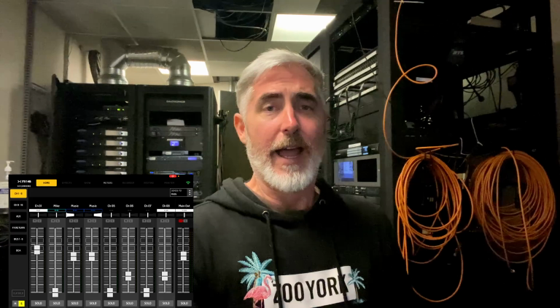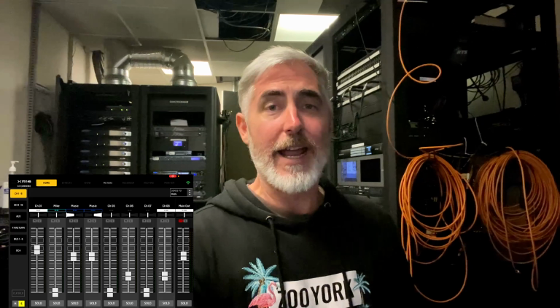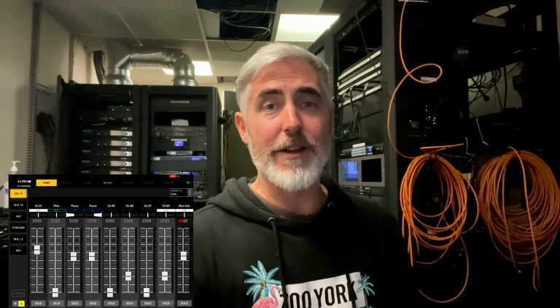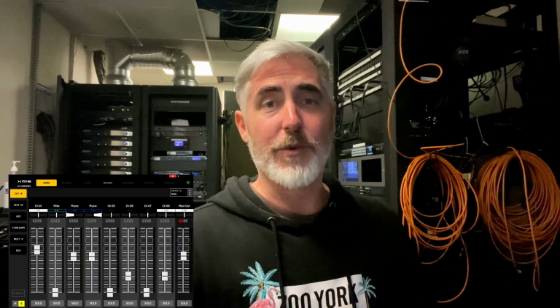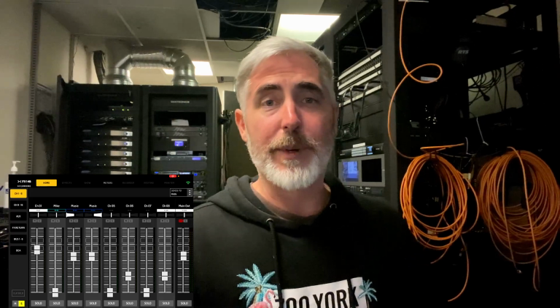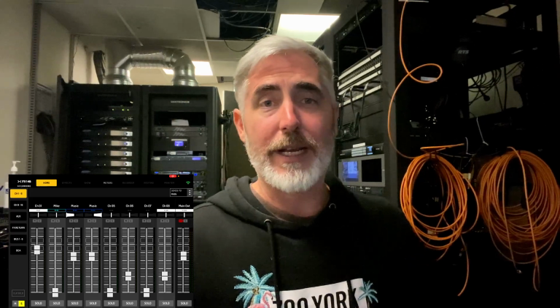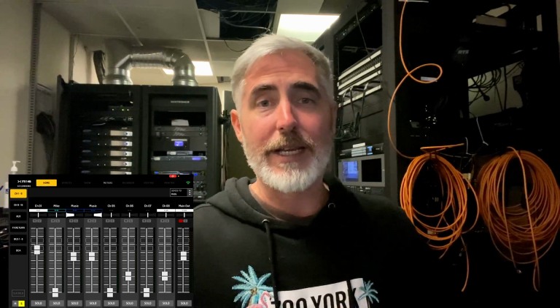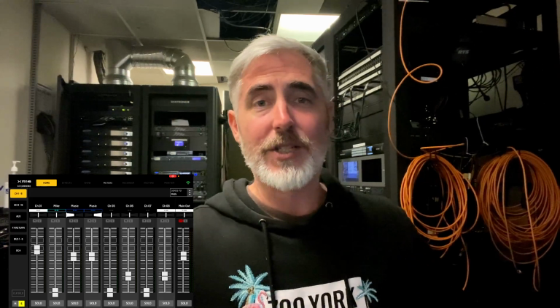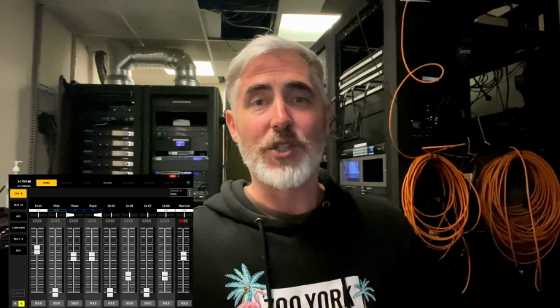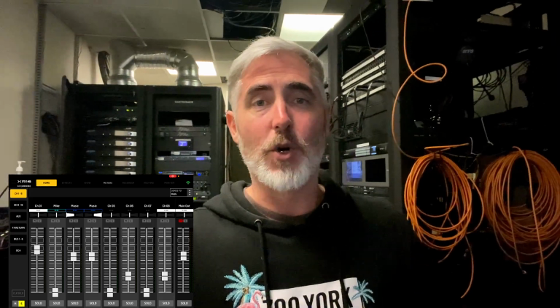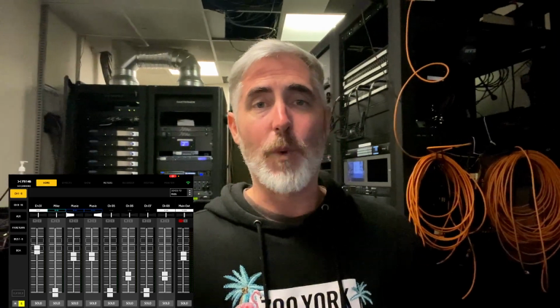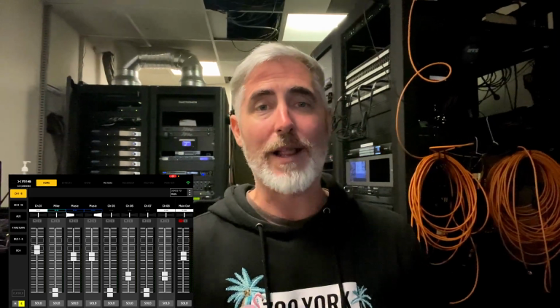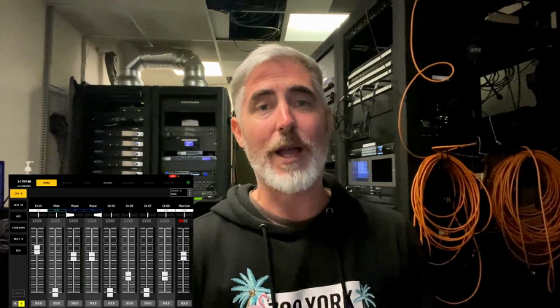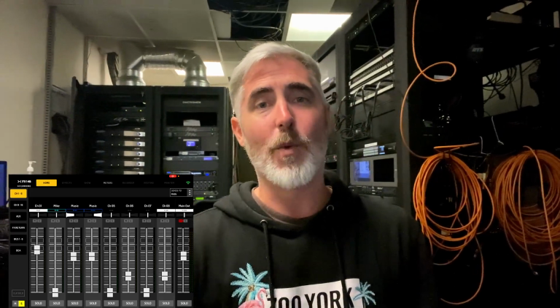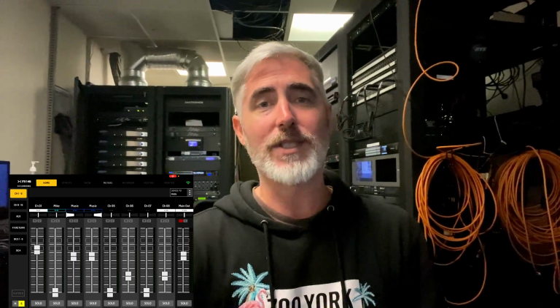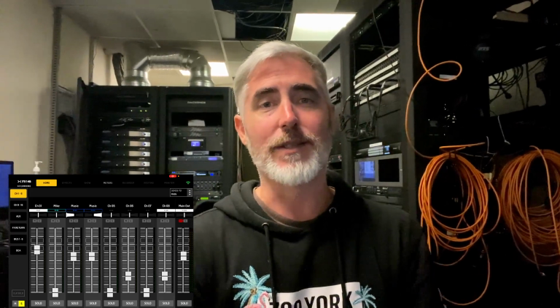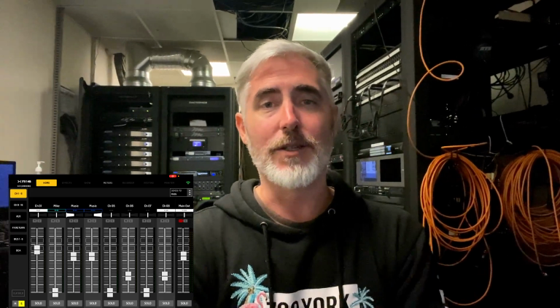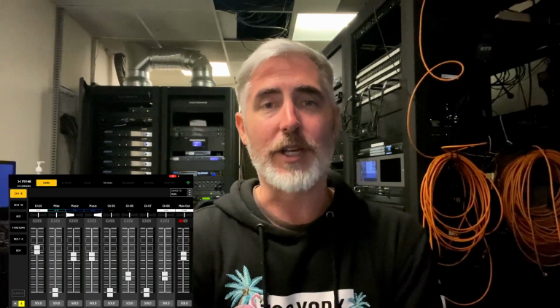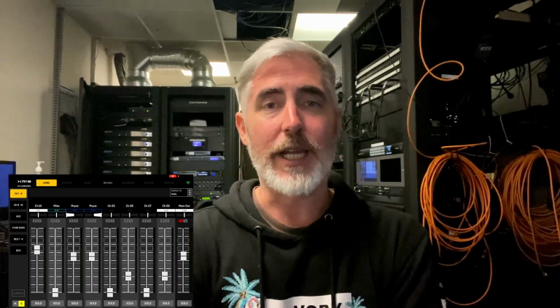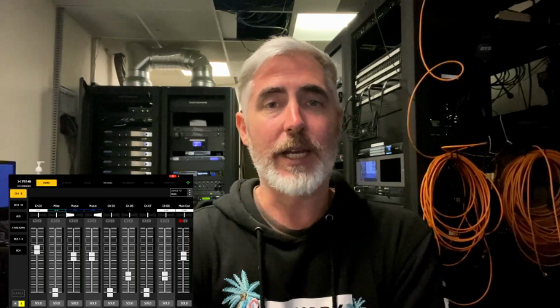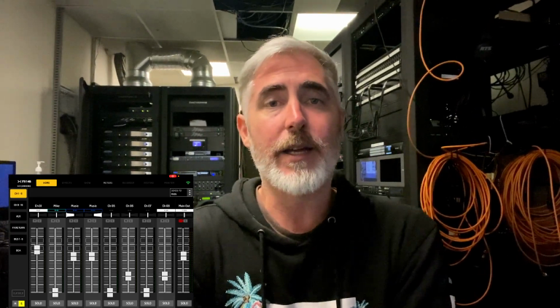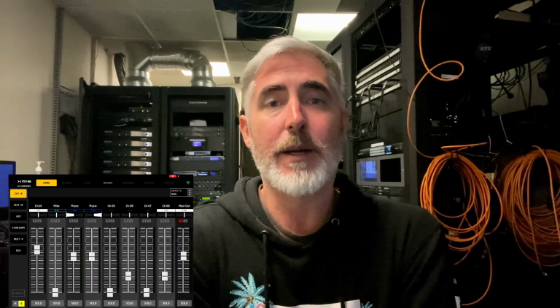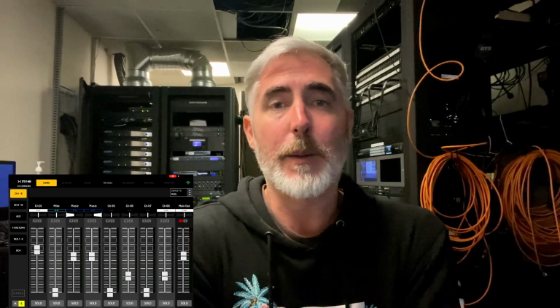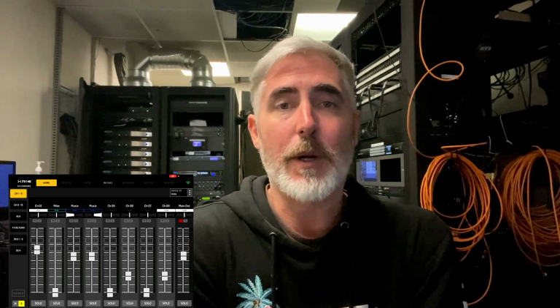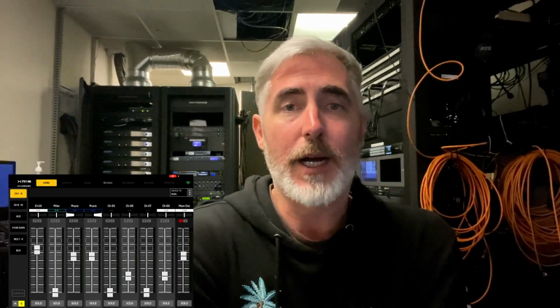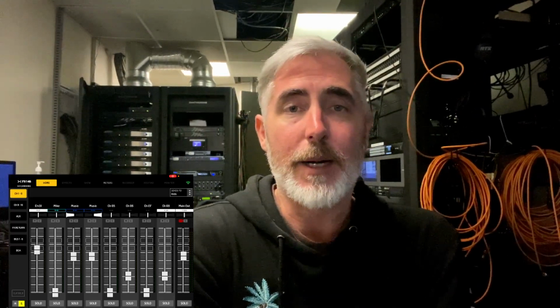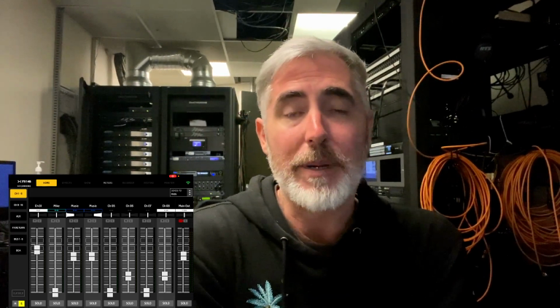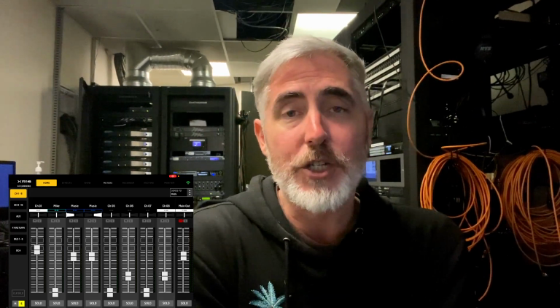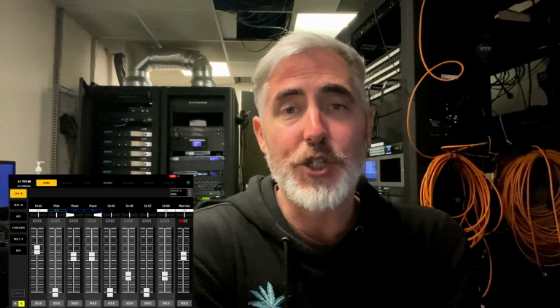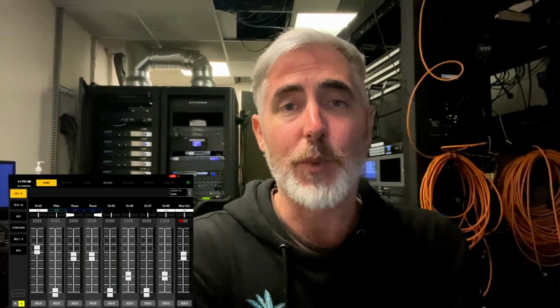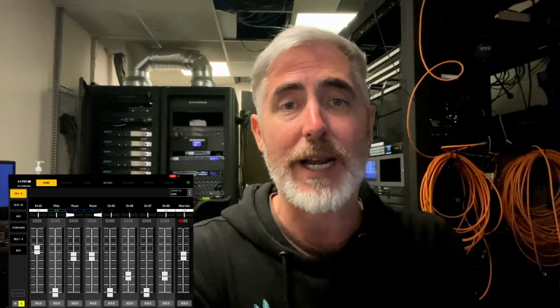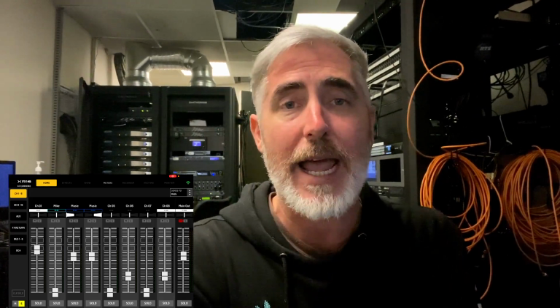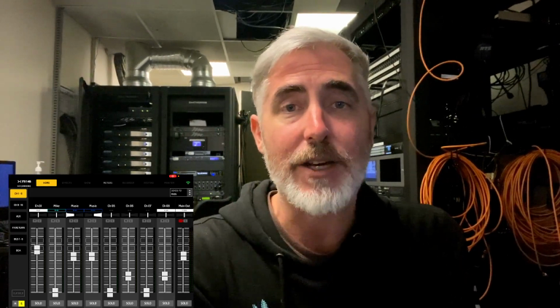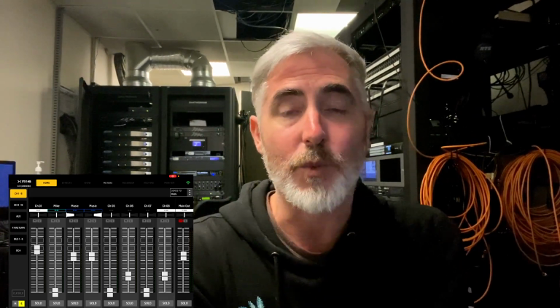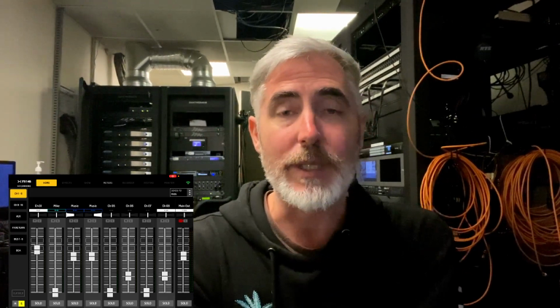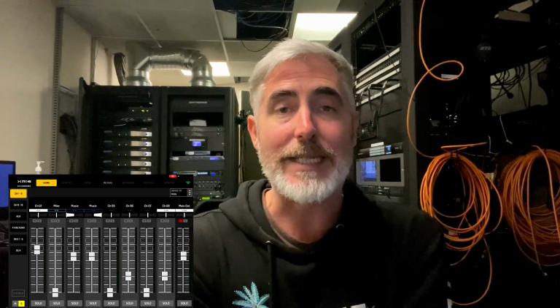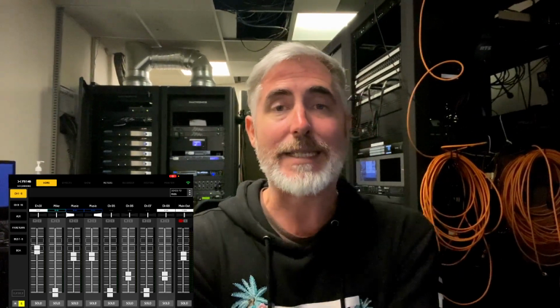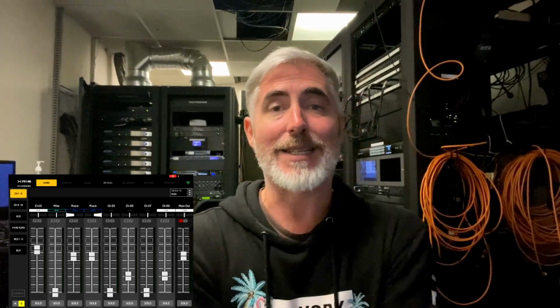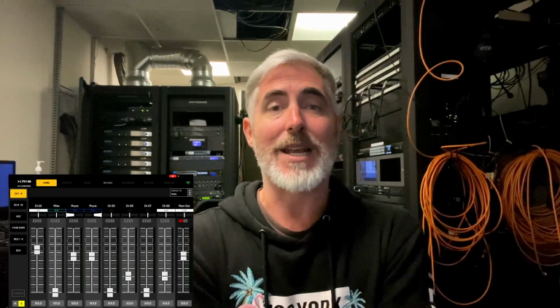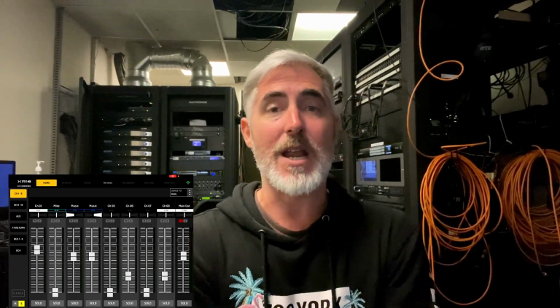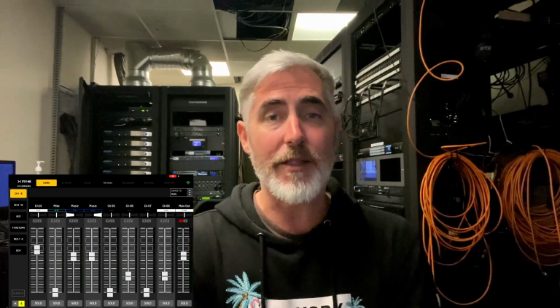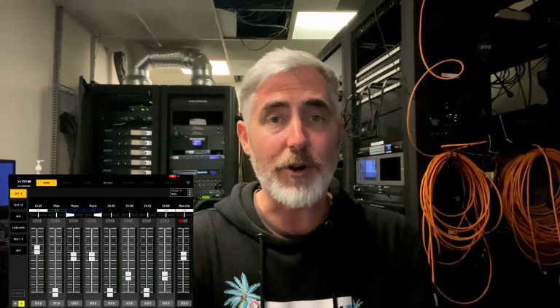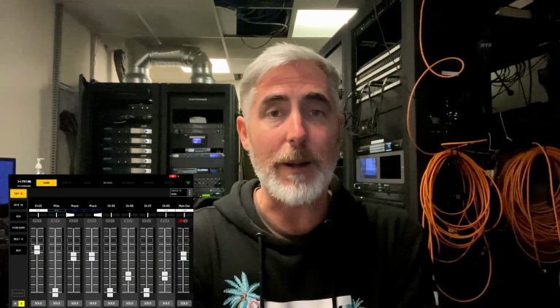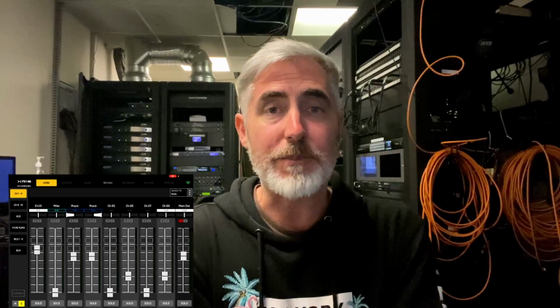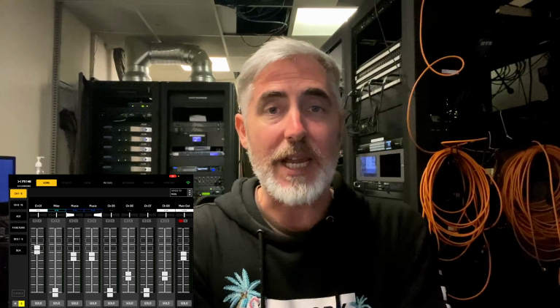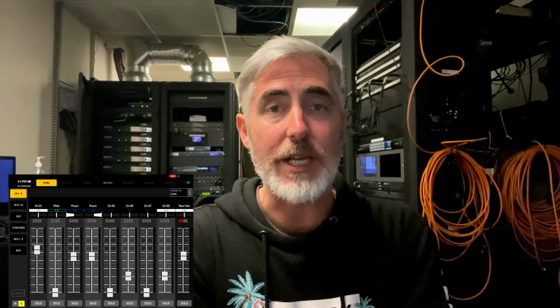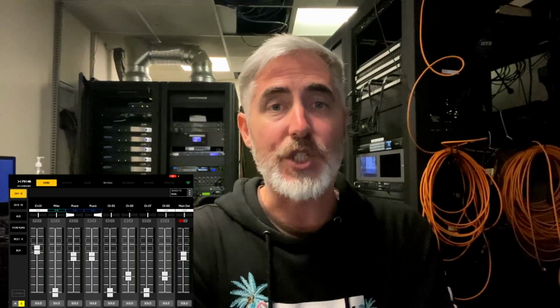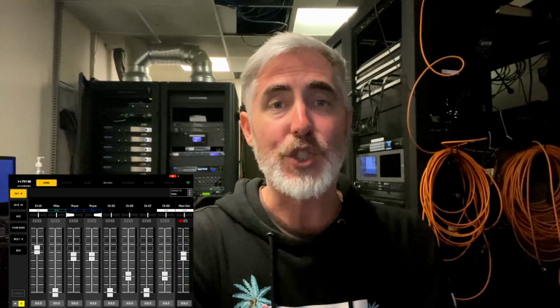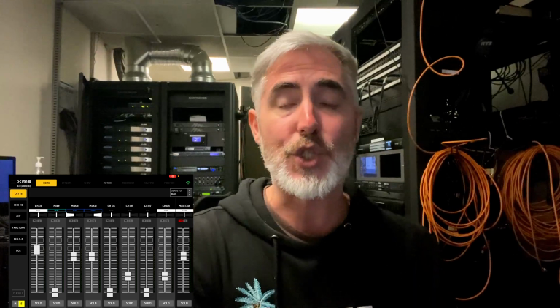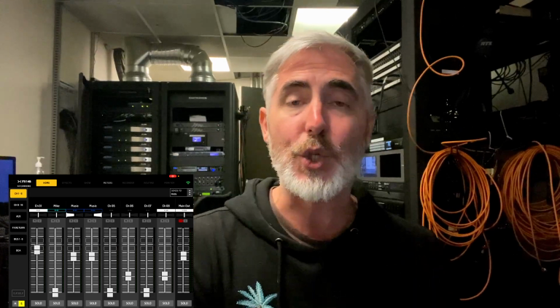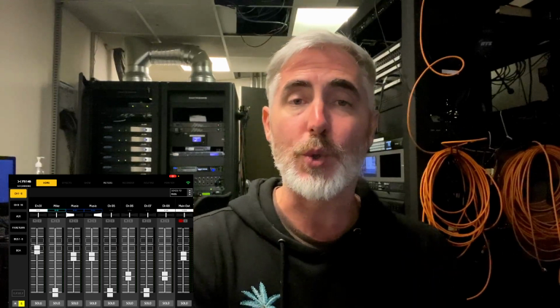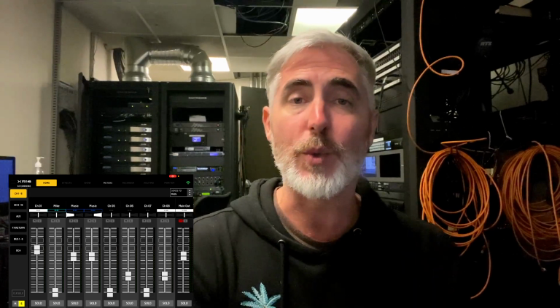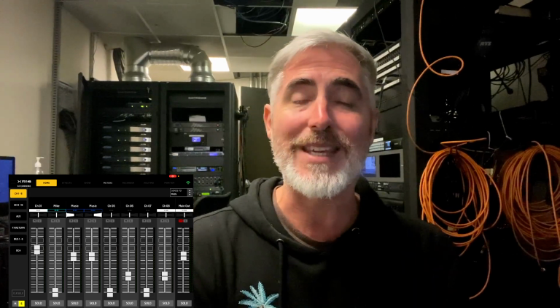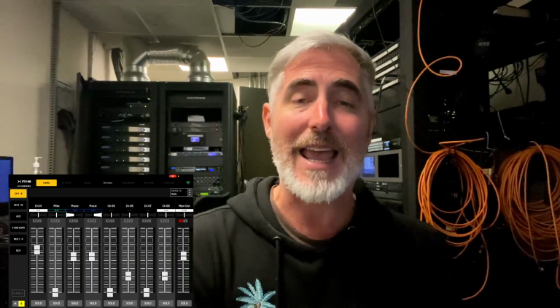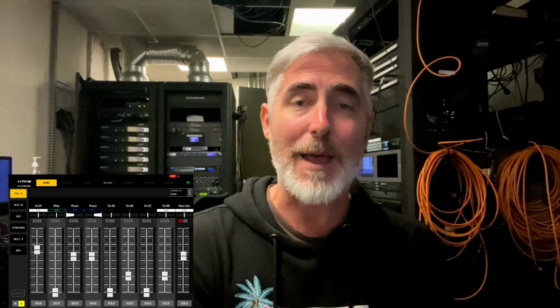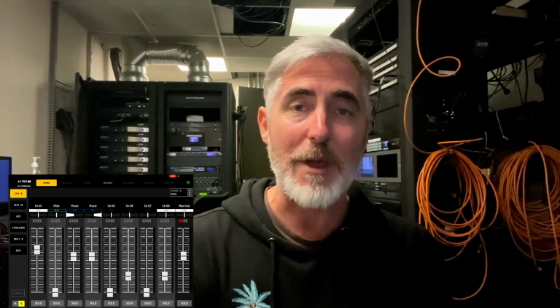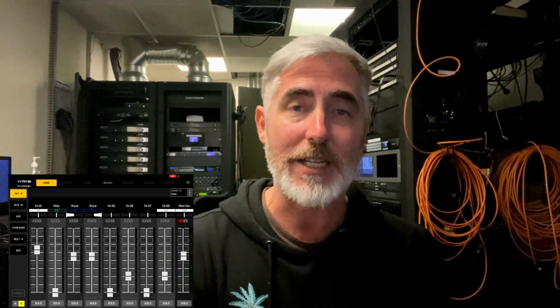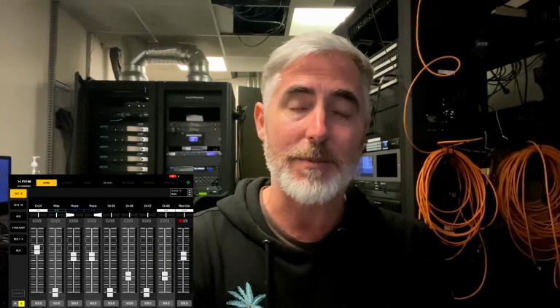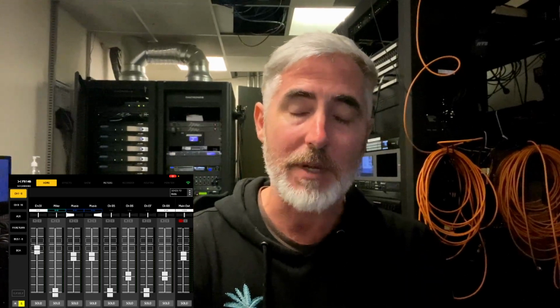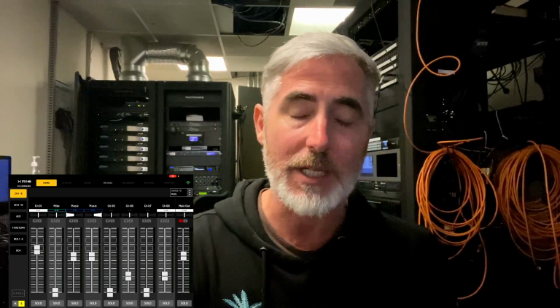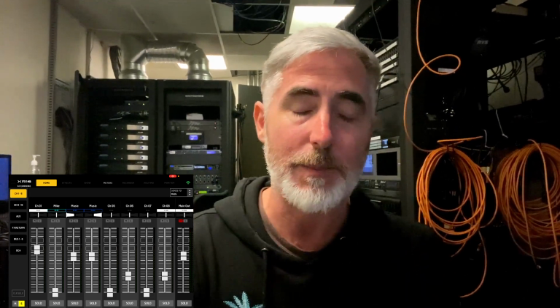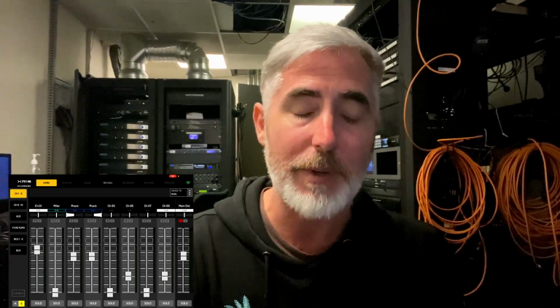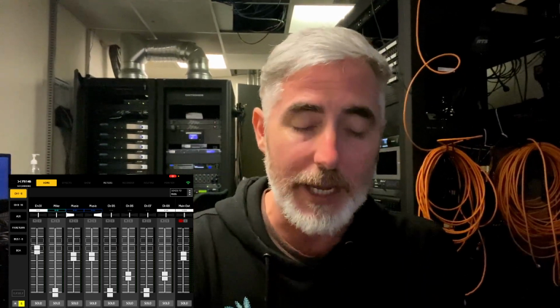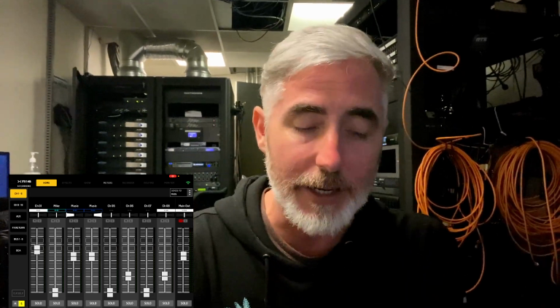Hey everybody, so while I wasn't looking, Behringer went ahead and released another update to the MX Mix Beta.